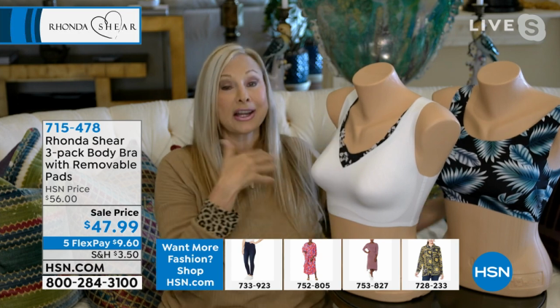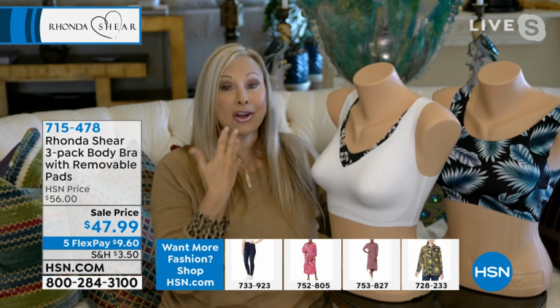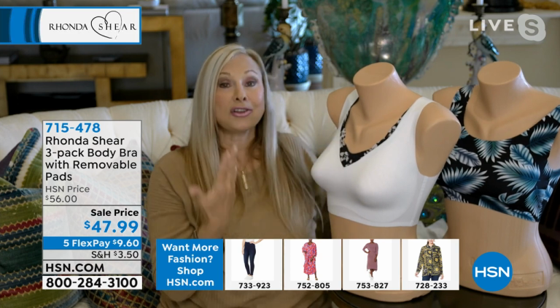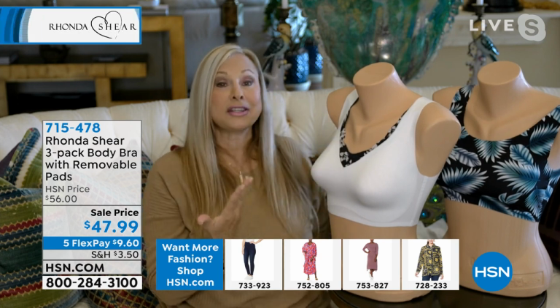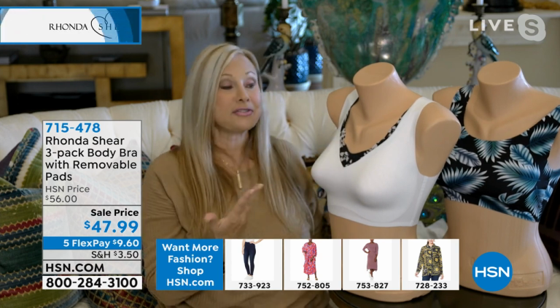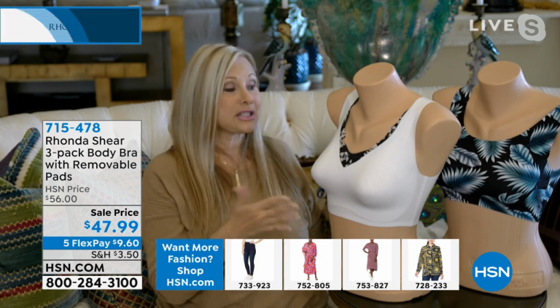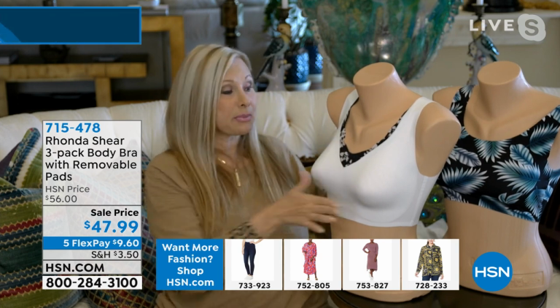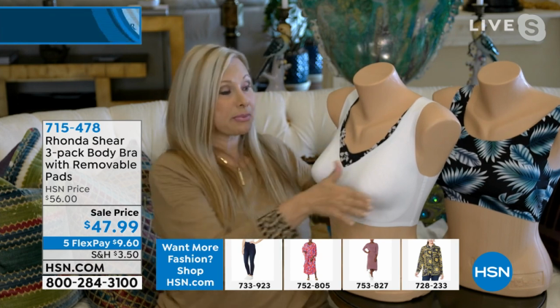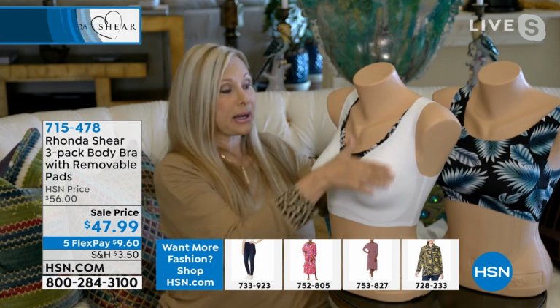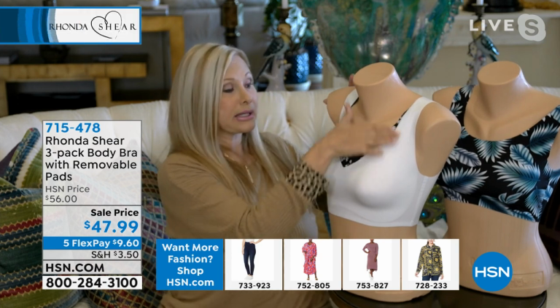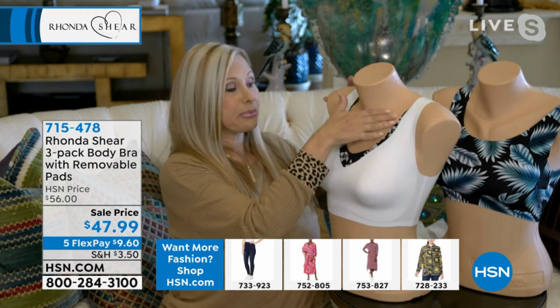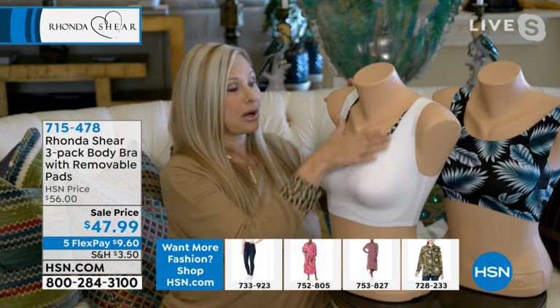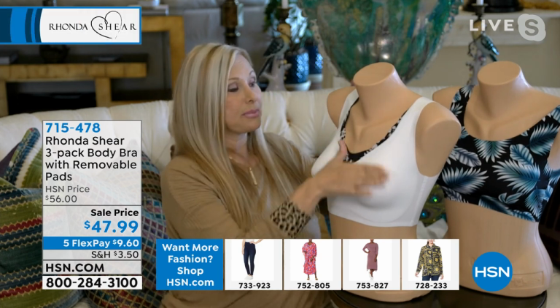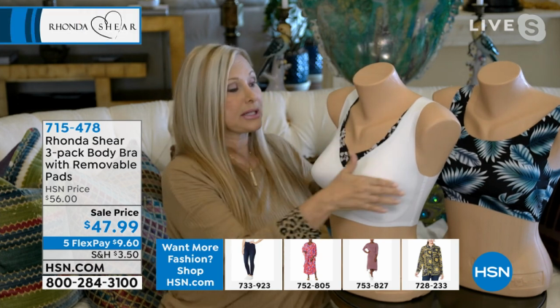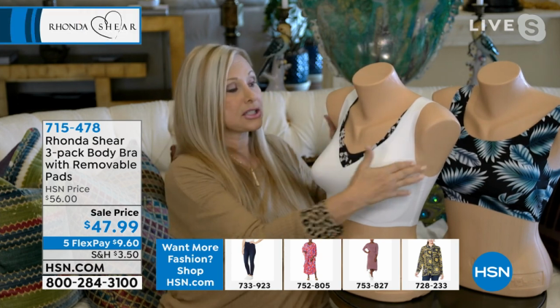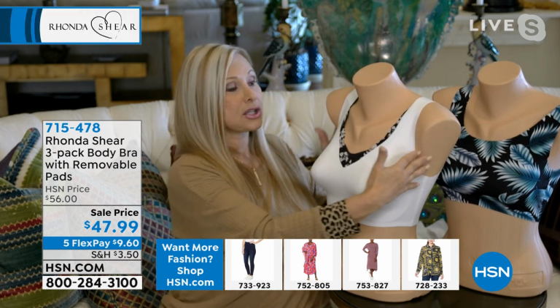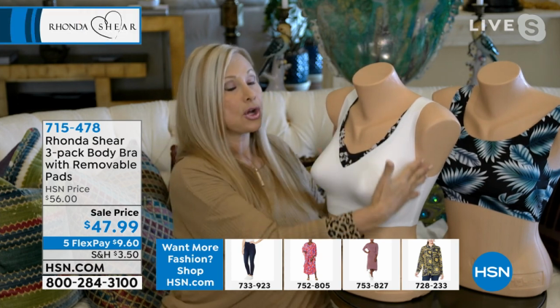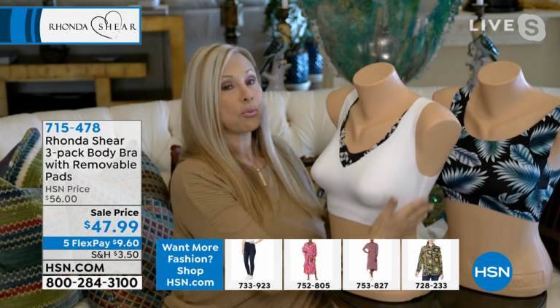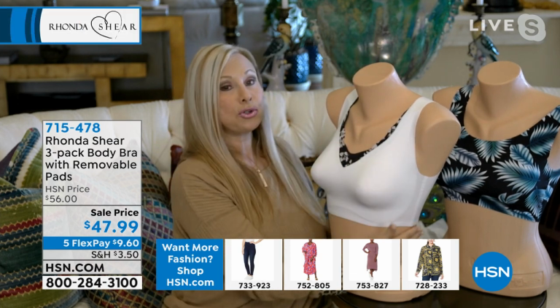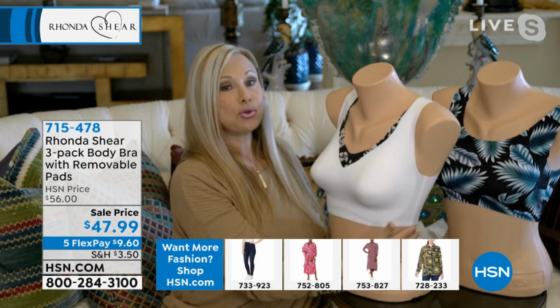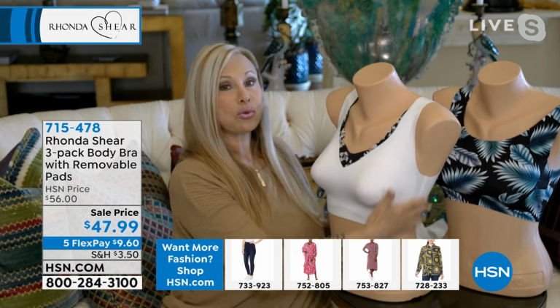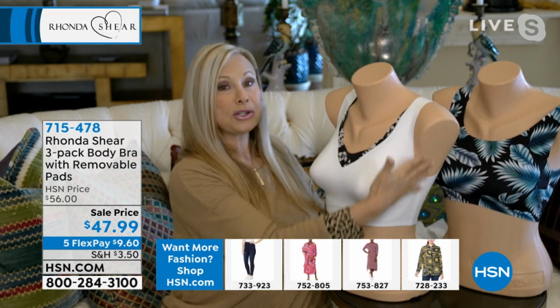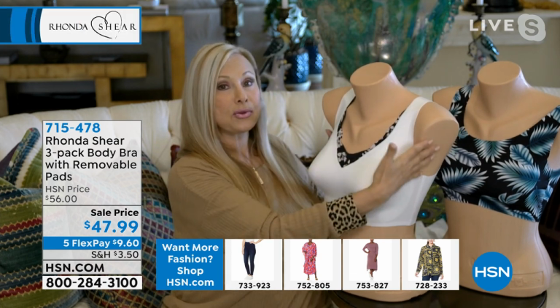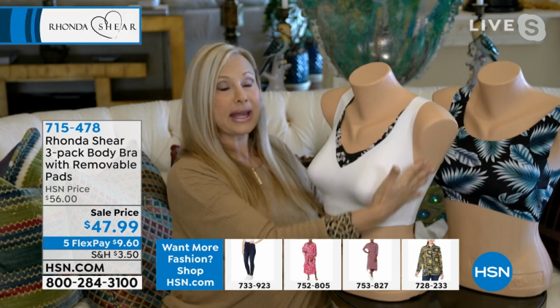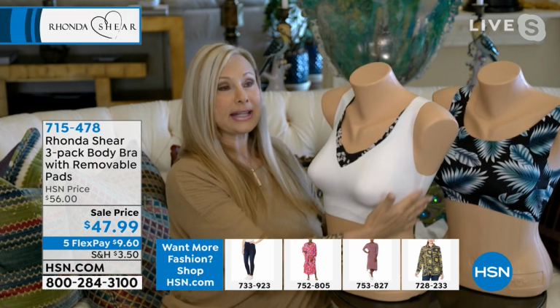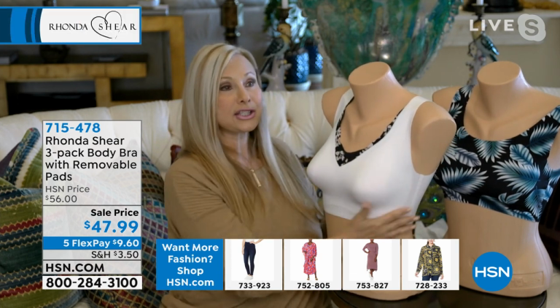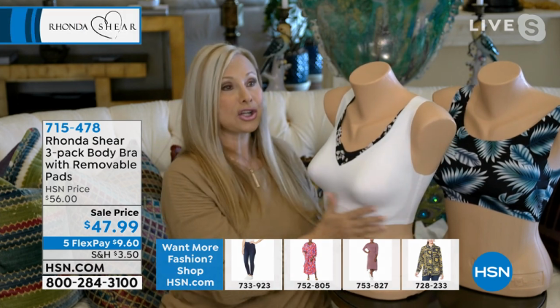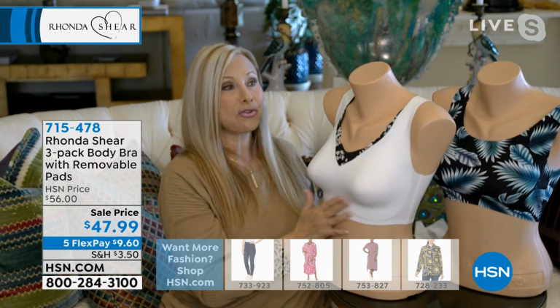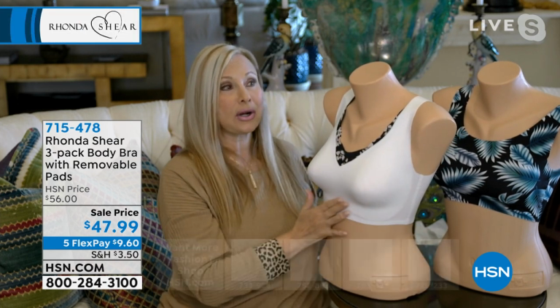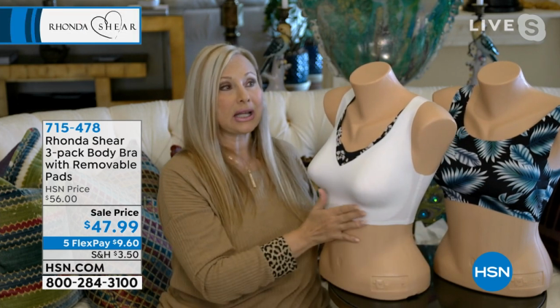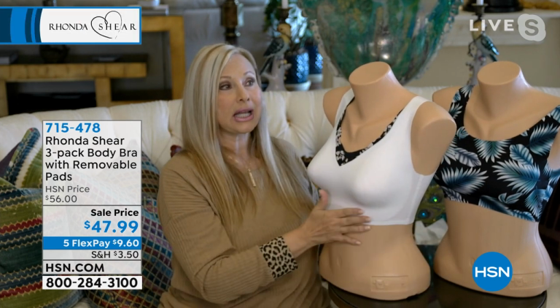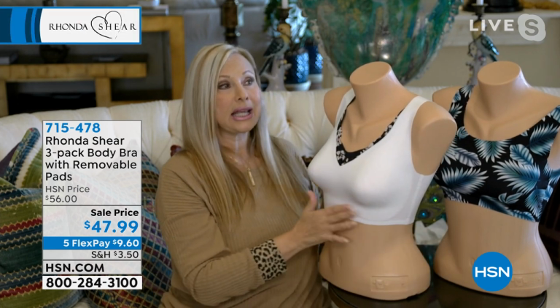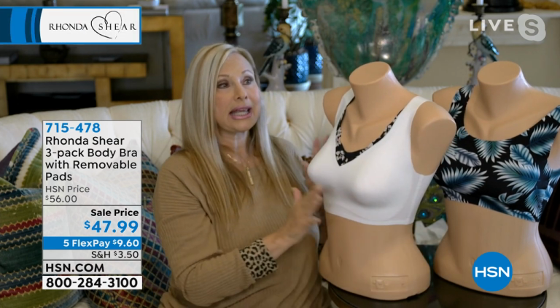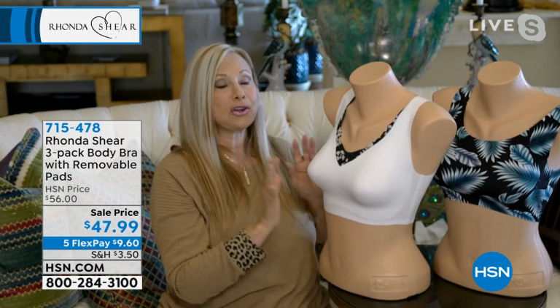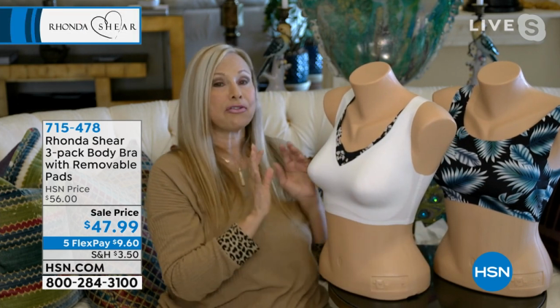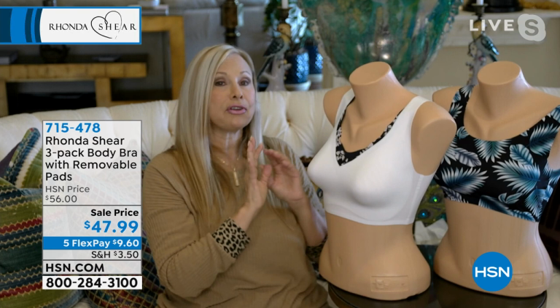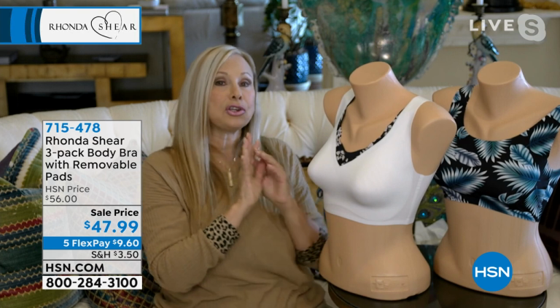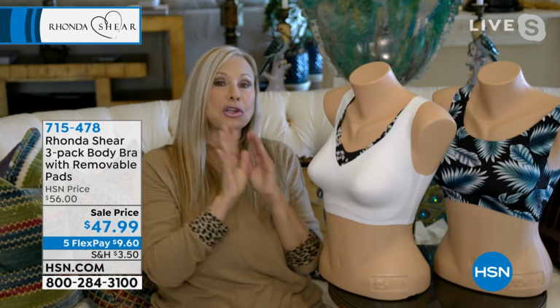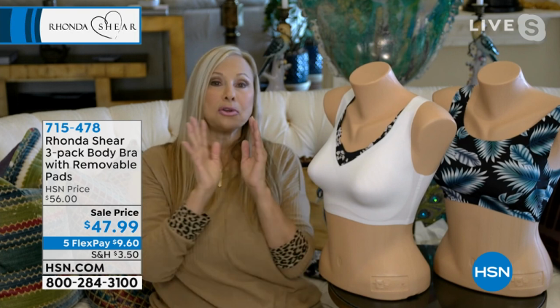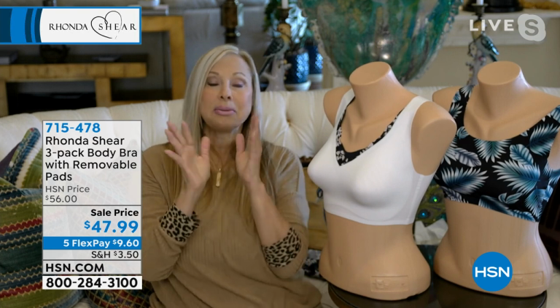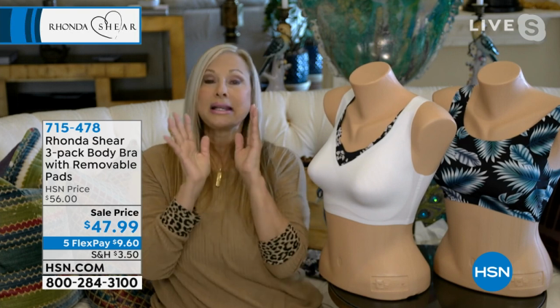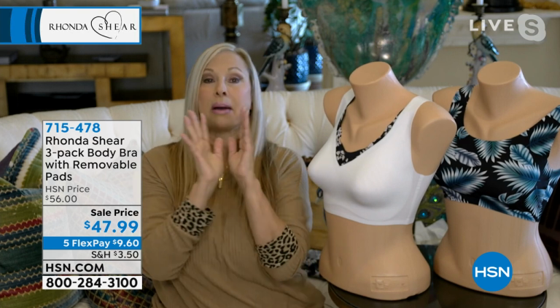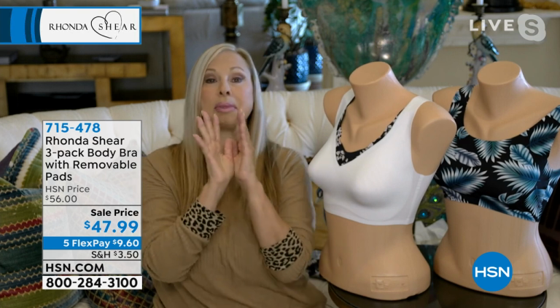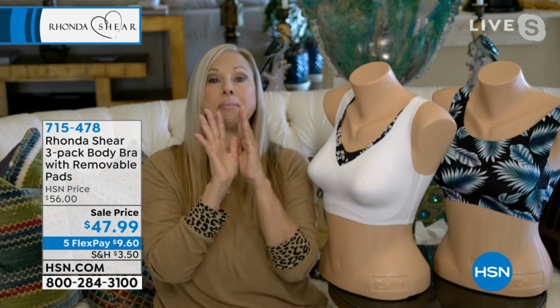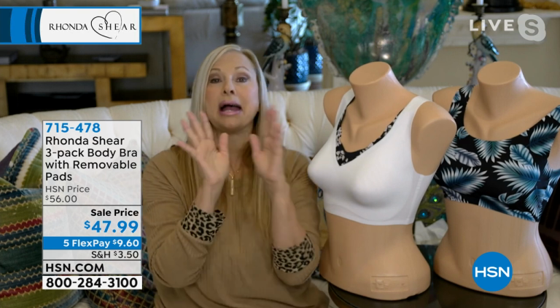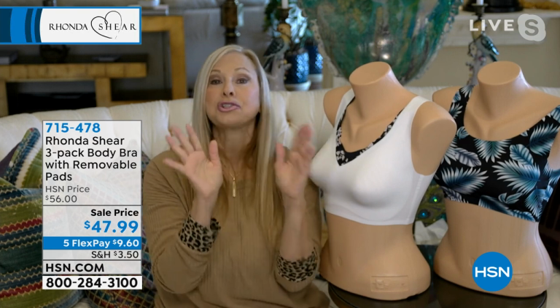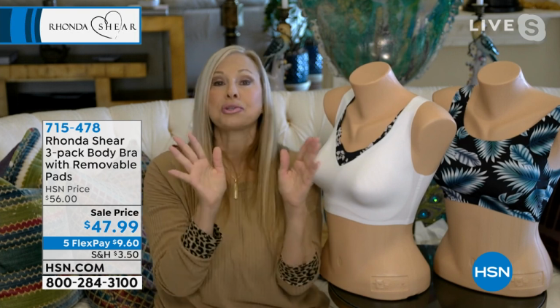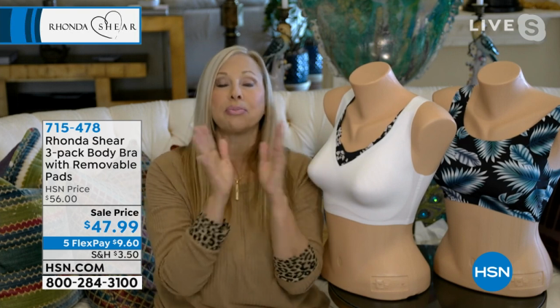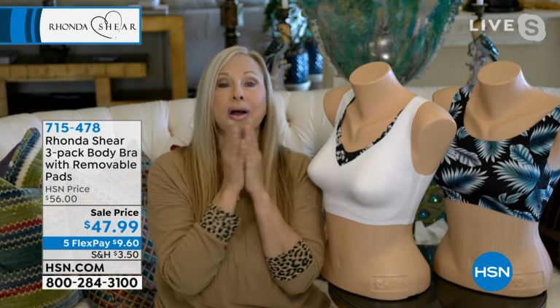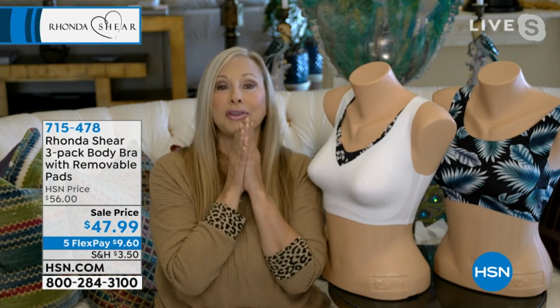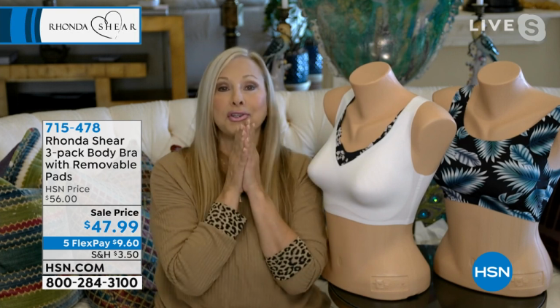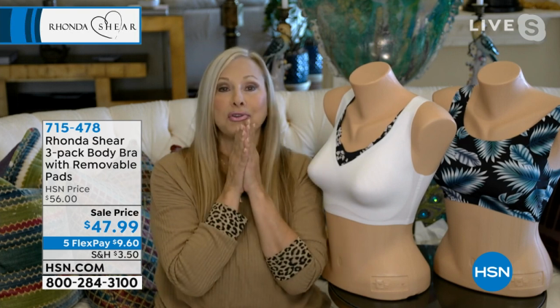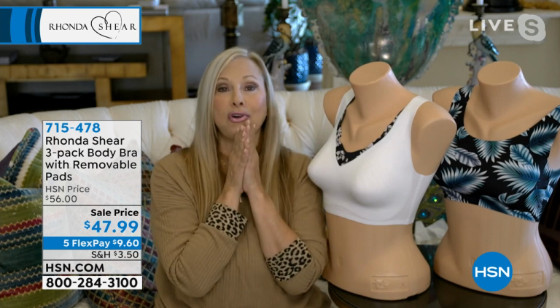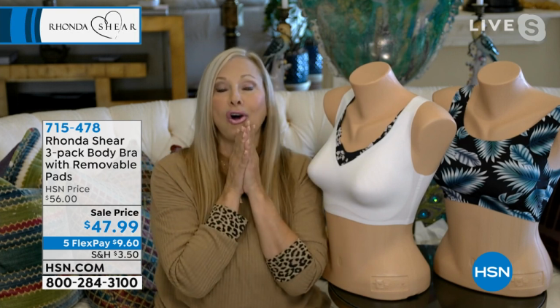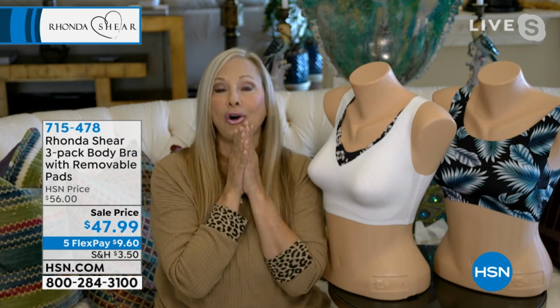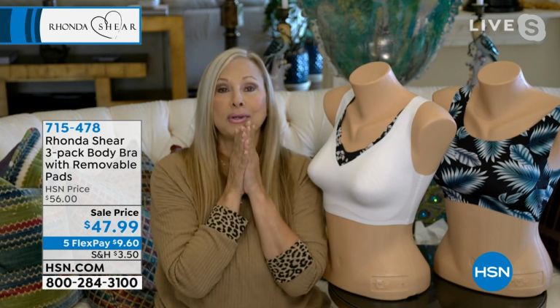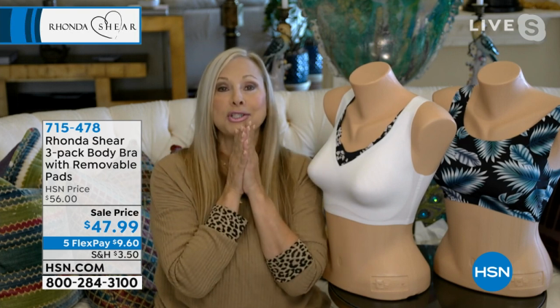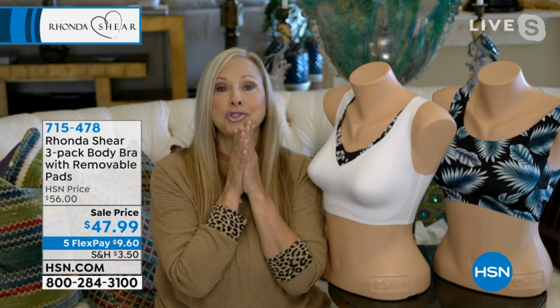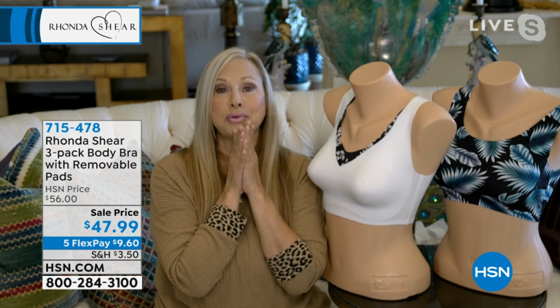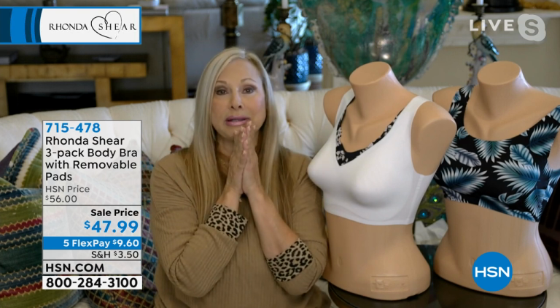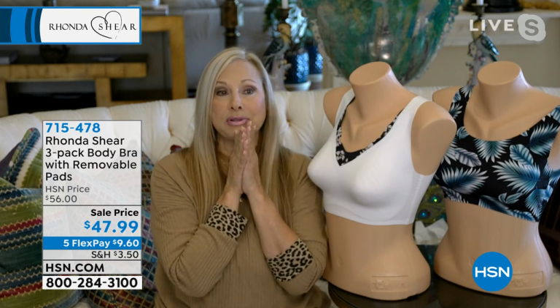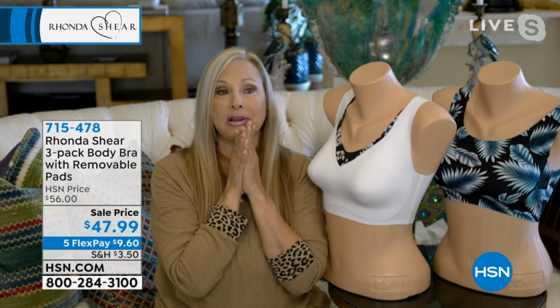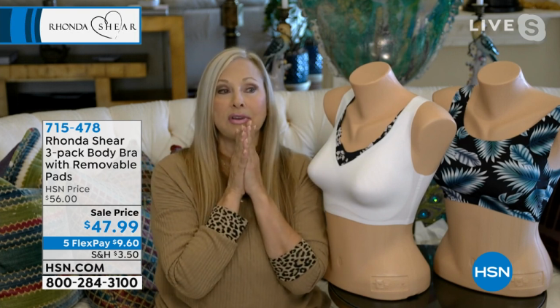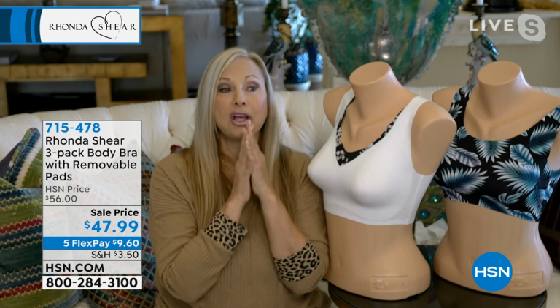All three of the bras are going to come with removable pads. Our pads sell for $15 a set. So you're getting the value of three sets of pads along with the latest technology in intimate apparel. There is nothing more technological on the market than what this fabric is. I call it the invisible body bra because when you run your hands over it, it'll become the magic bra that you've always dreamed of.